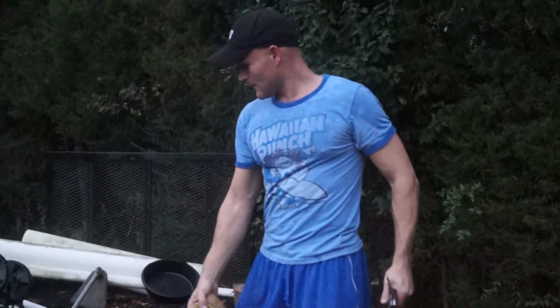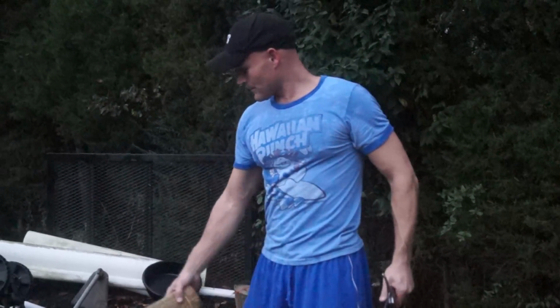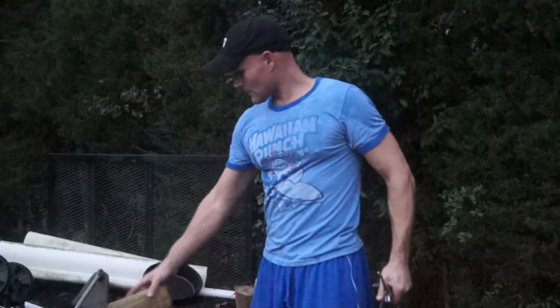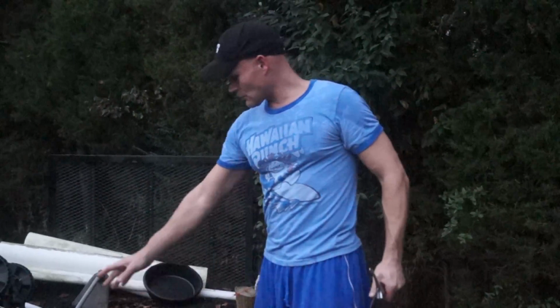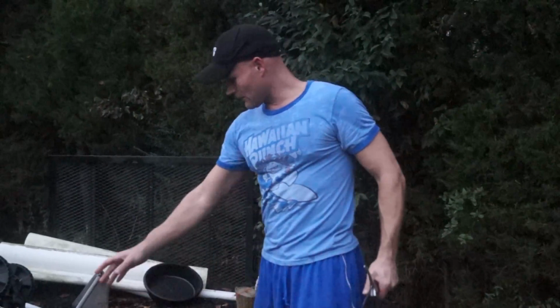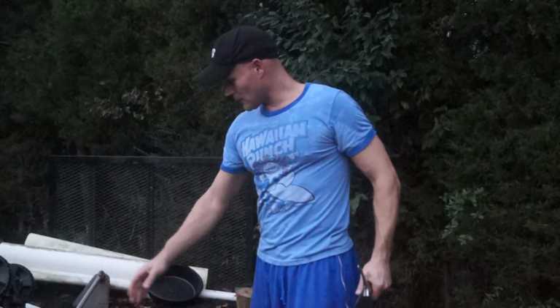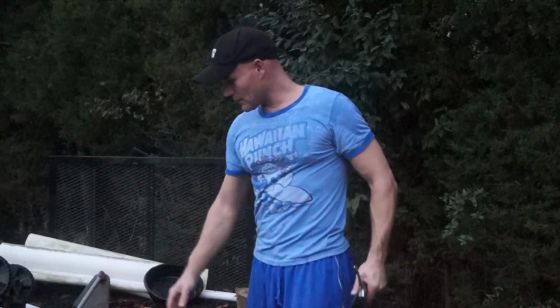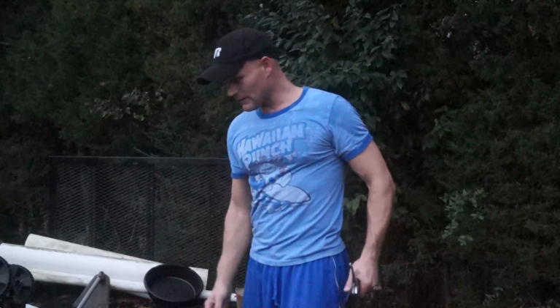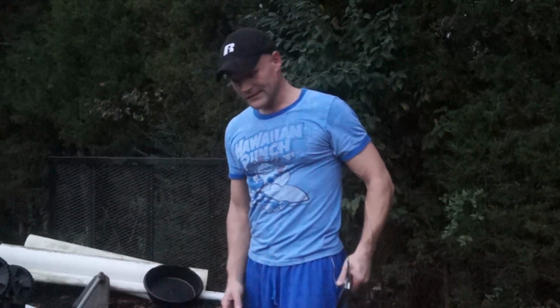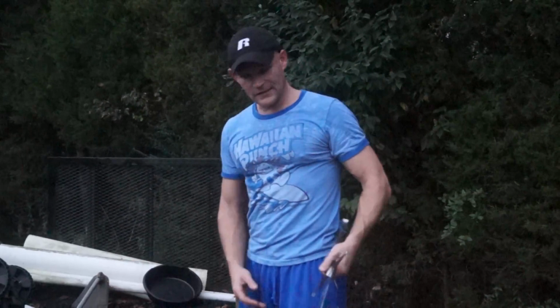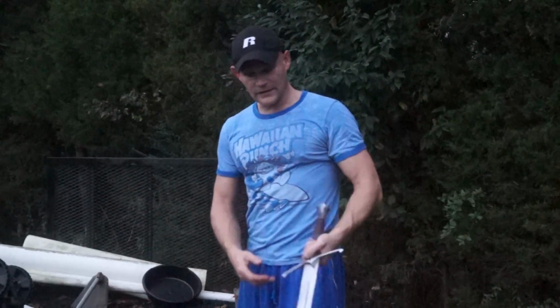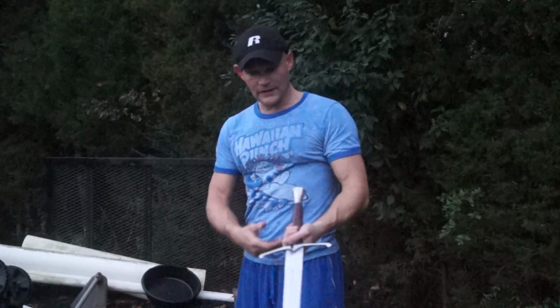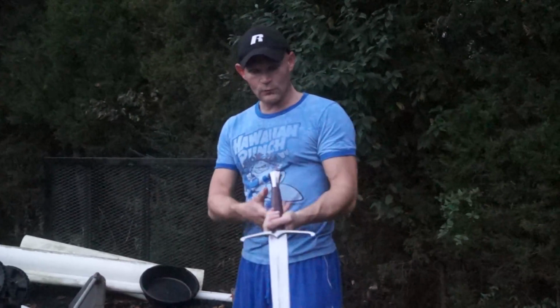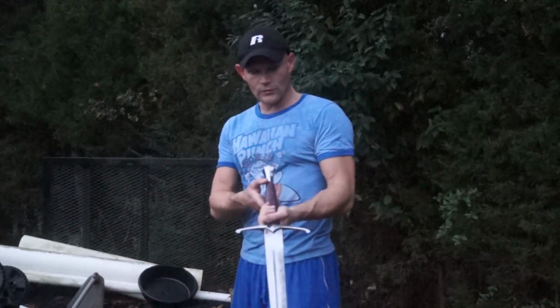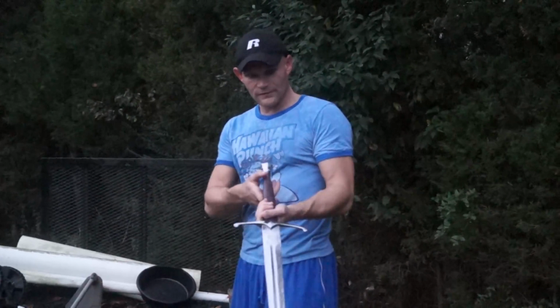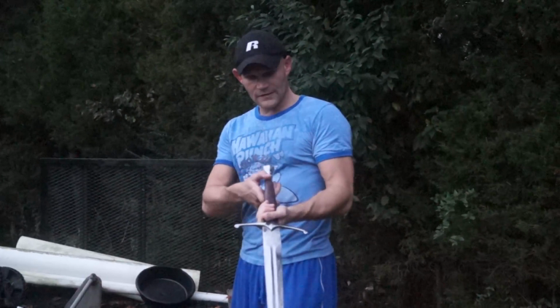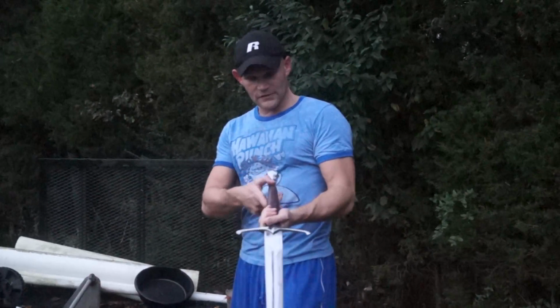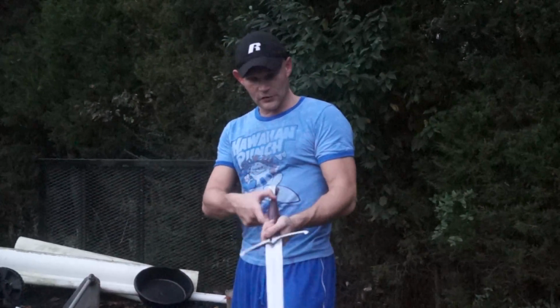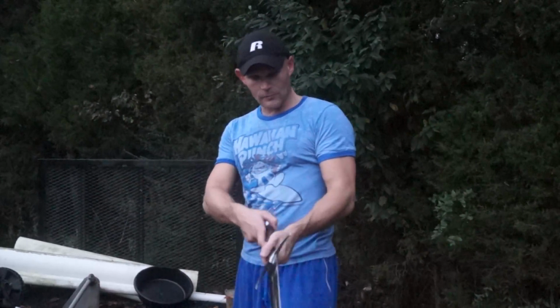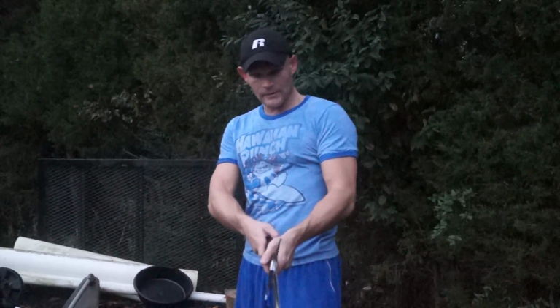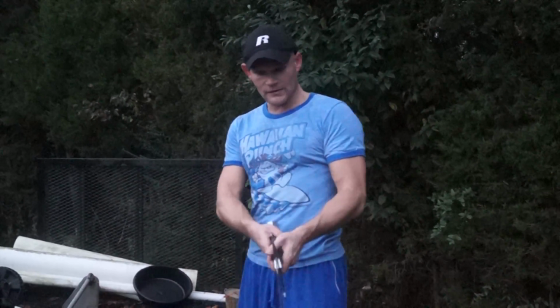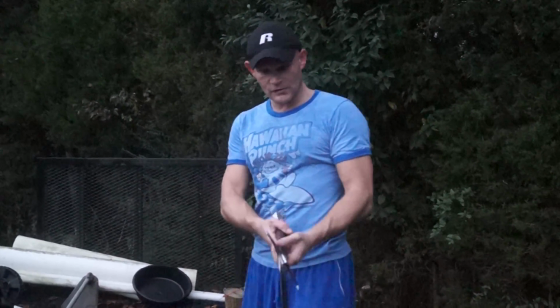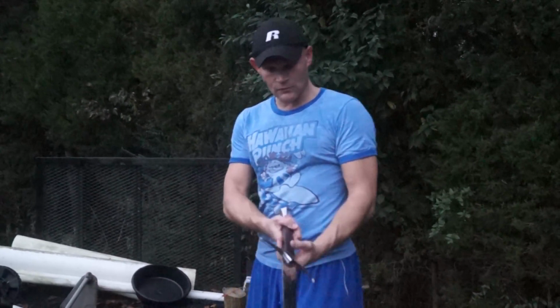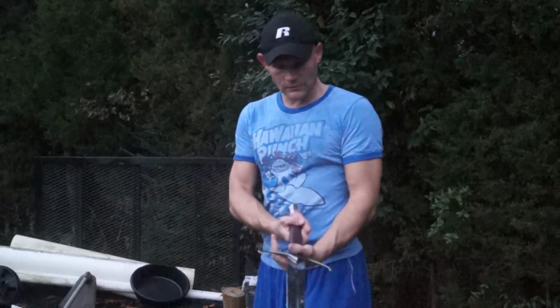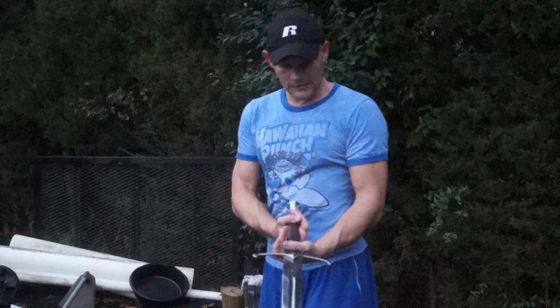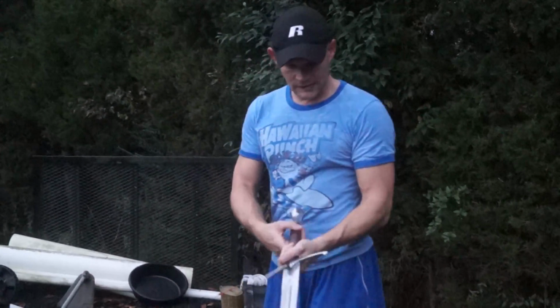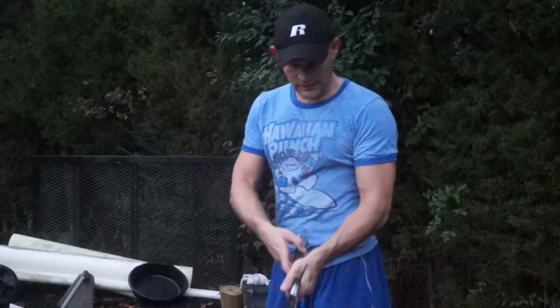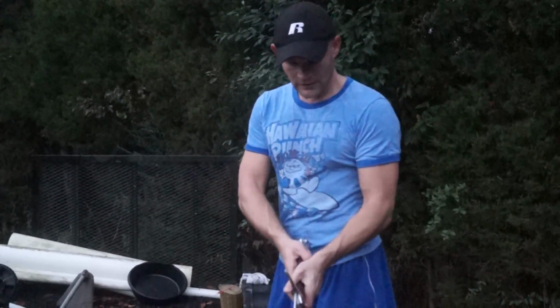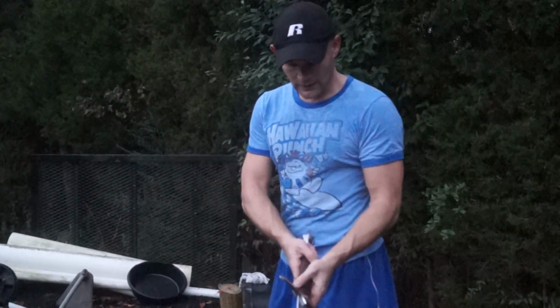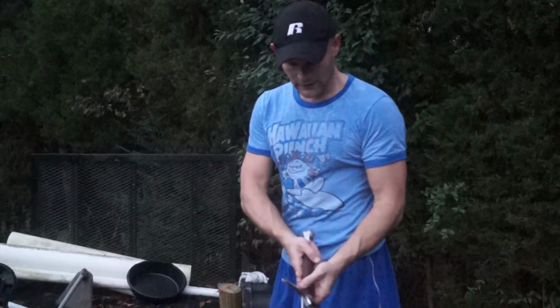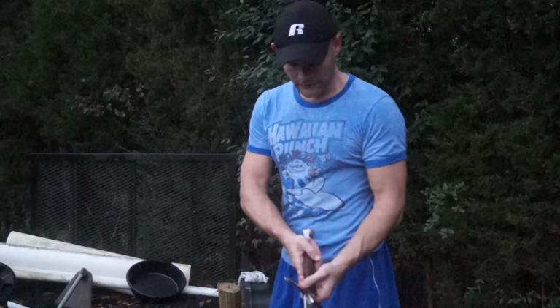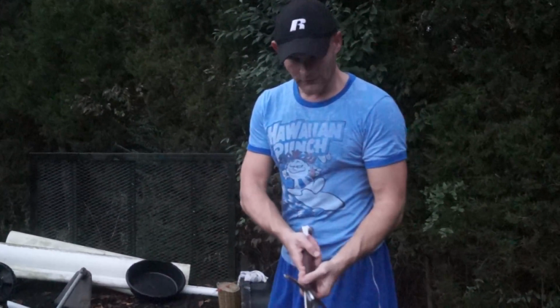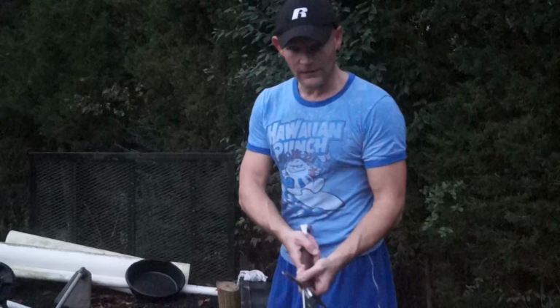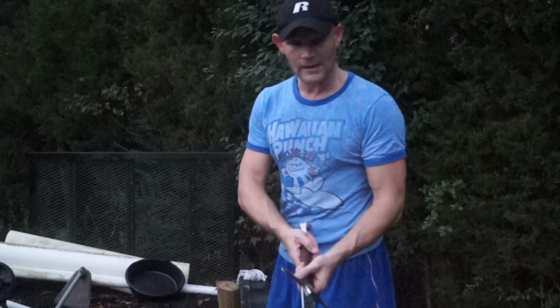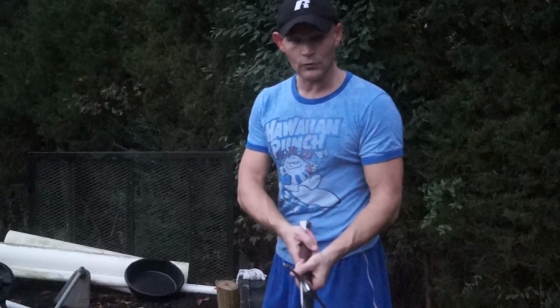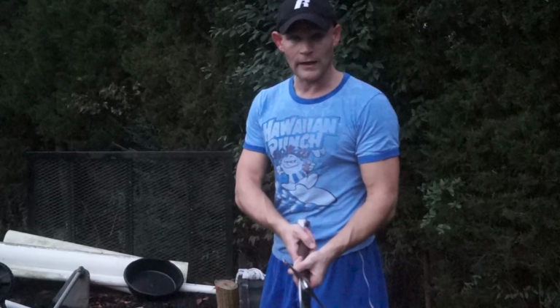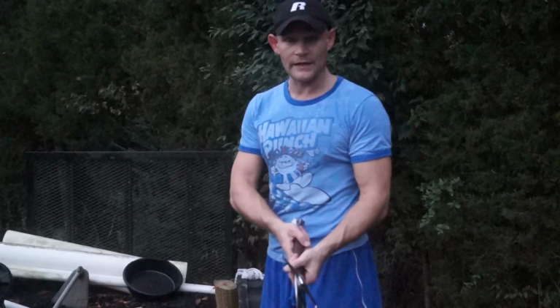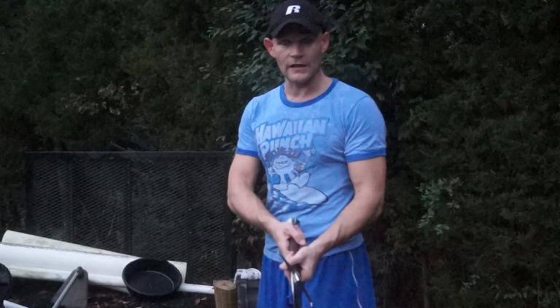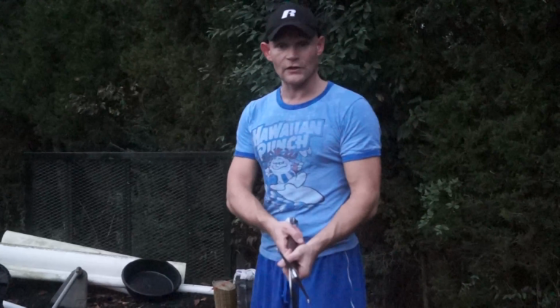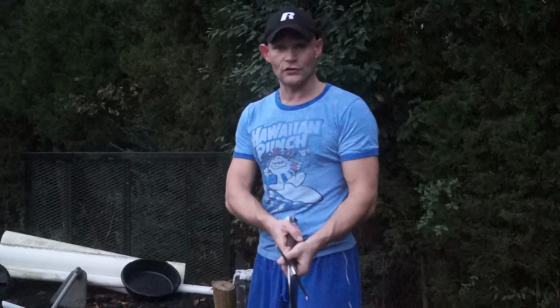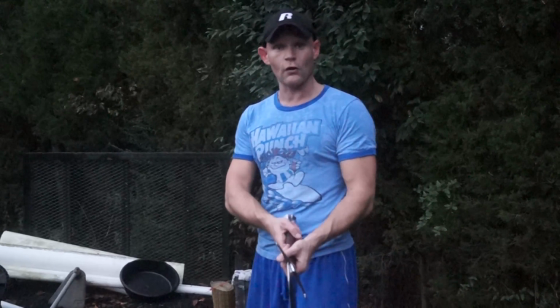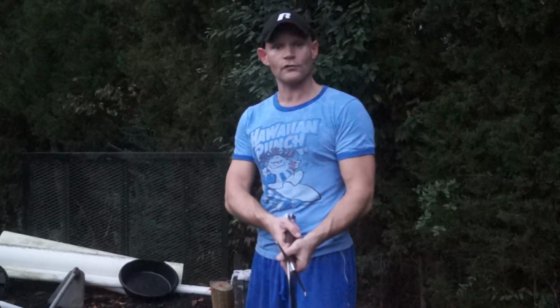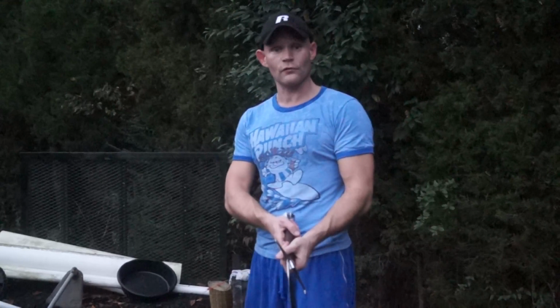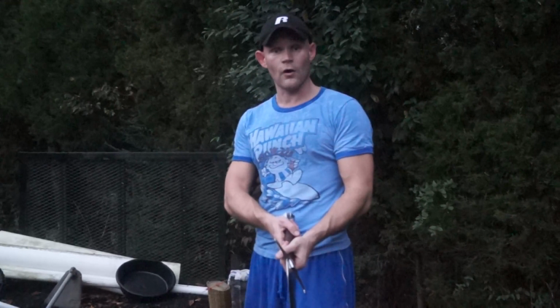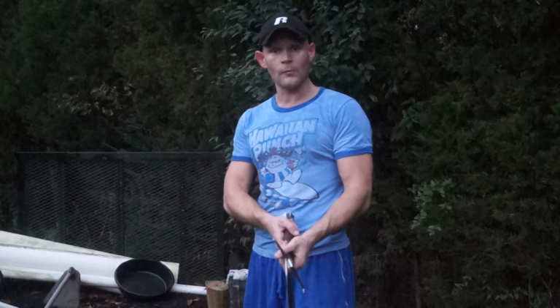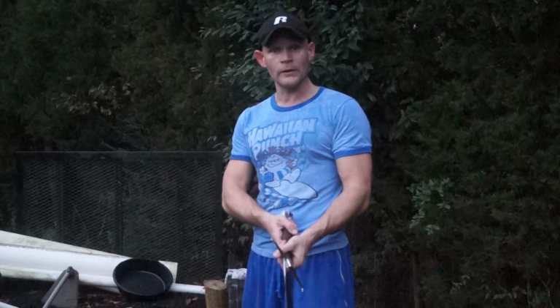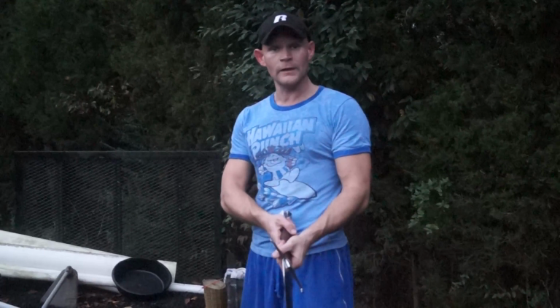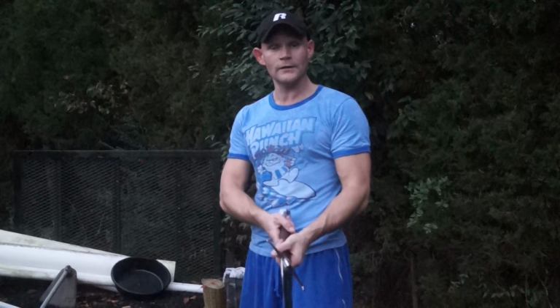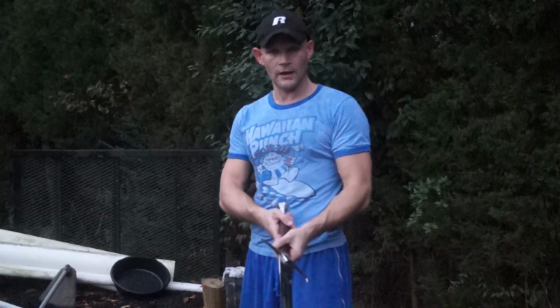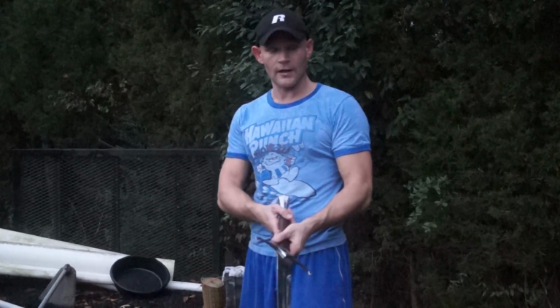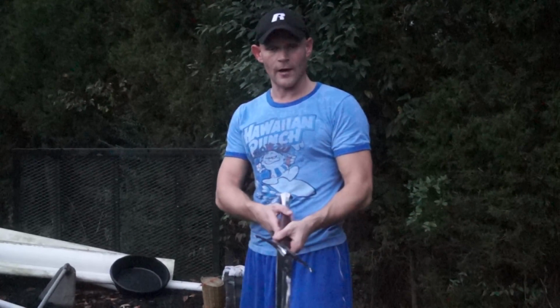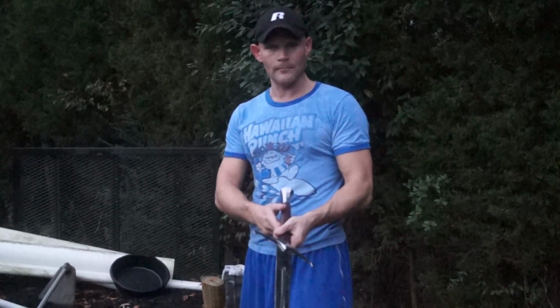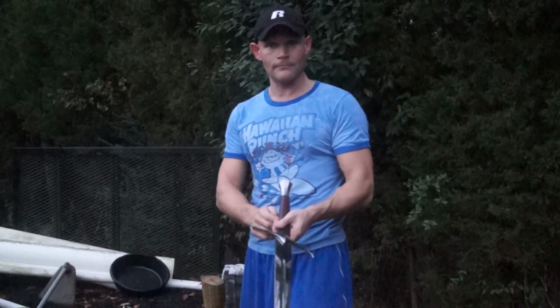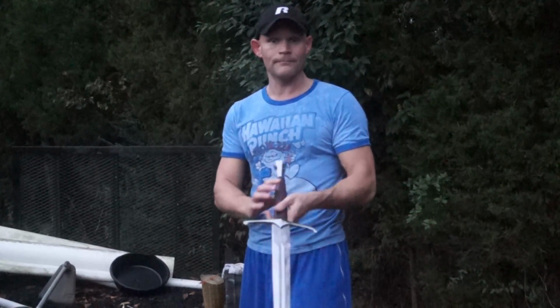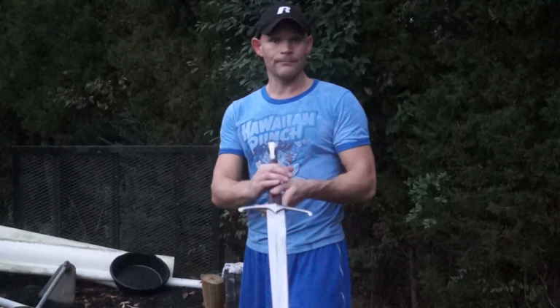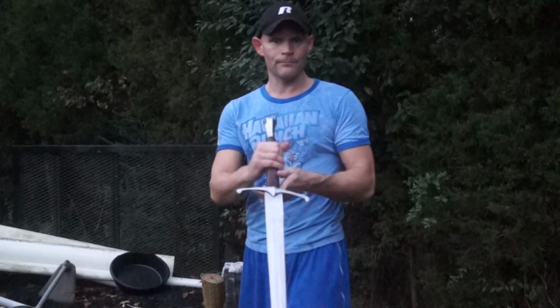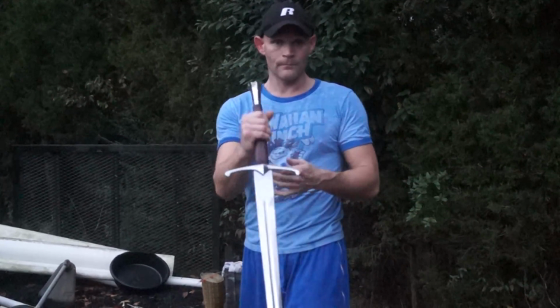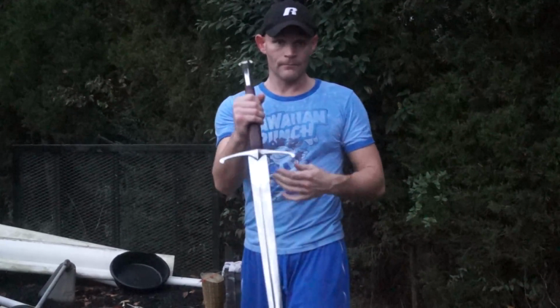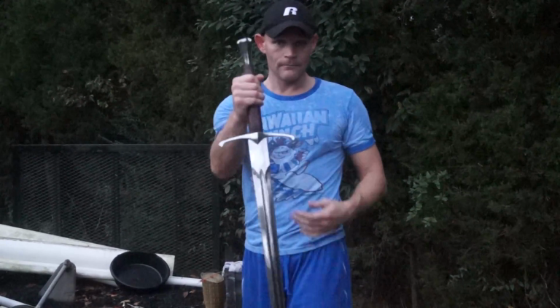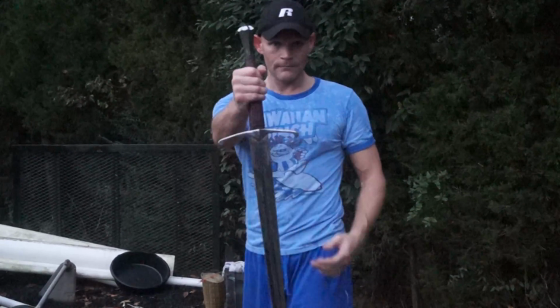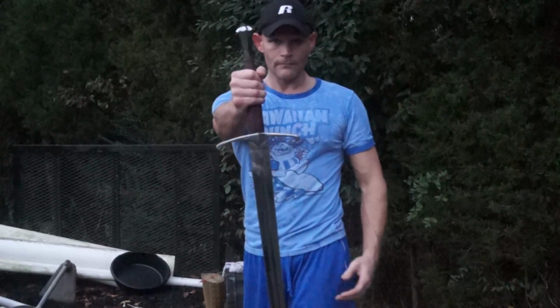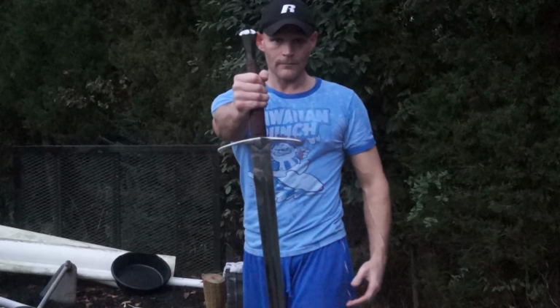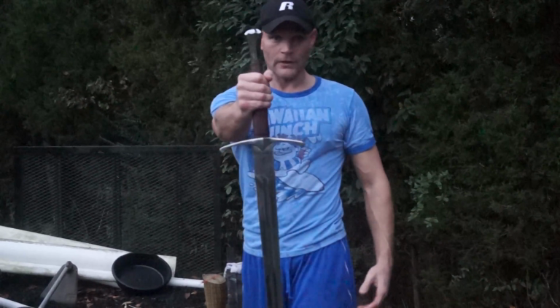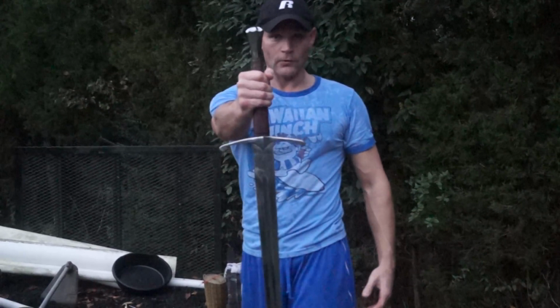So, if you're interested in getting one of these new European swords, they're available at DarkSwordArmory.com. Thank you.